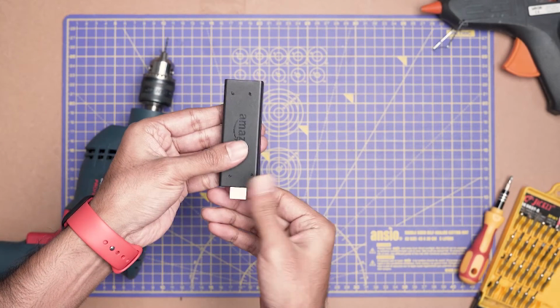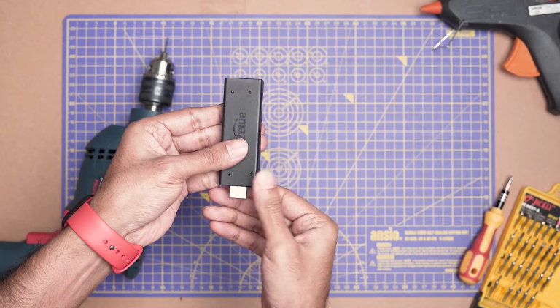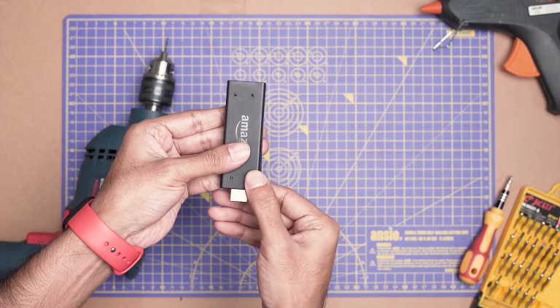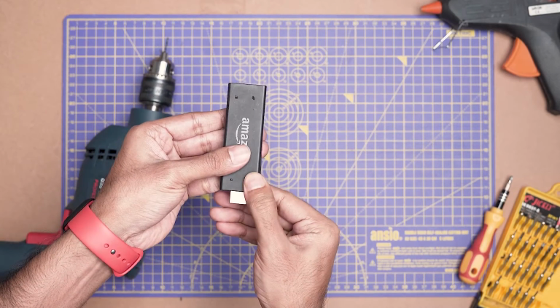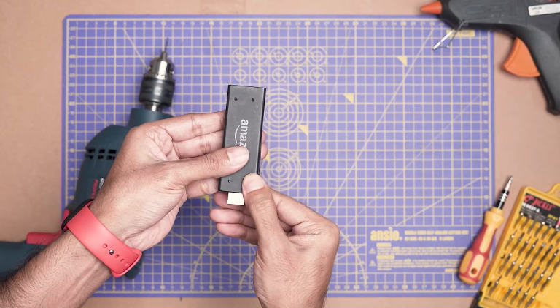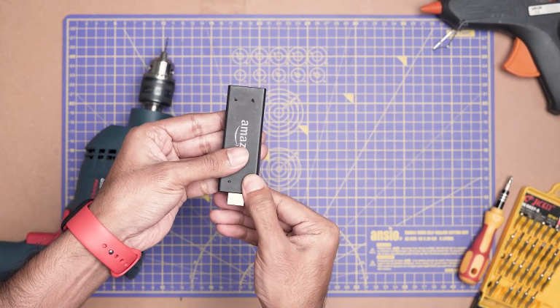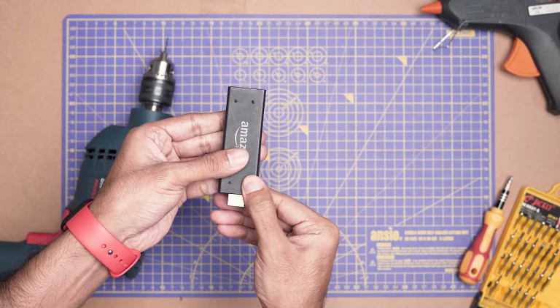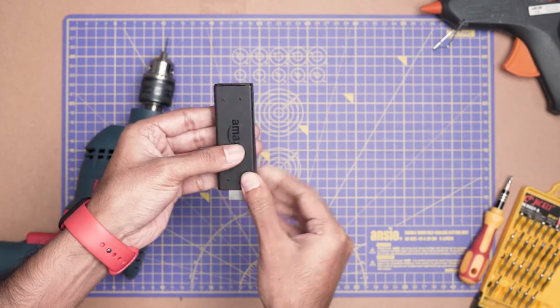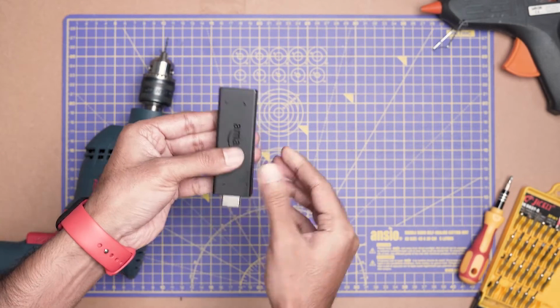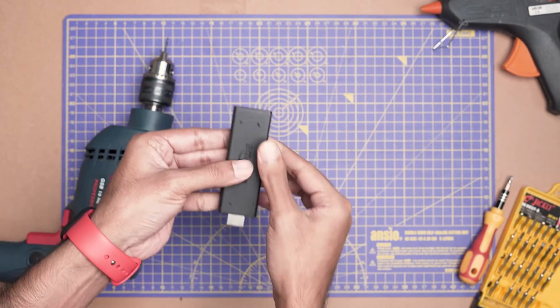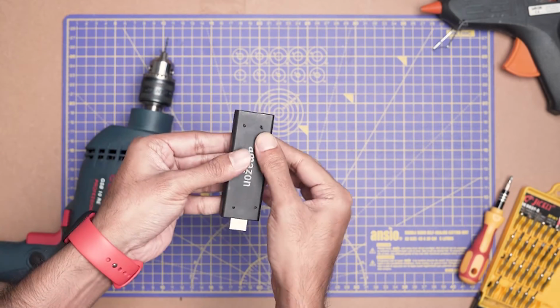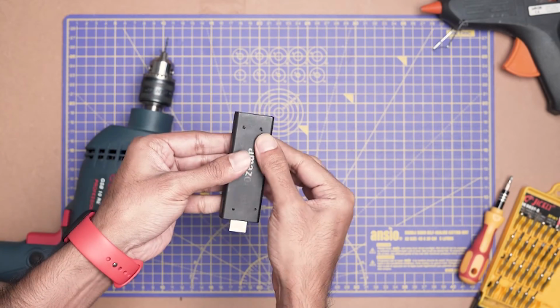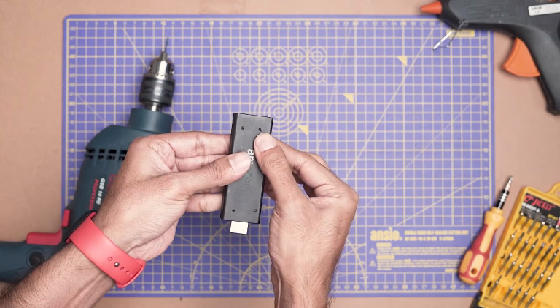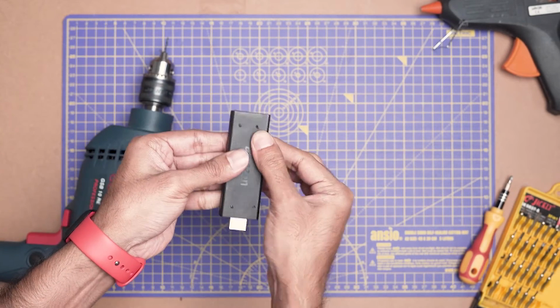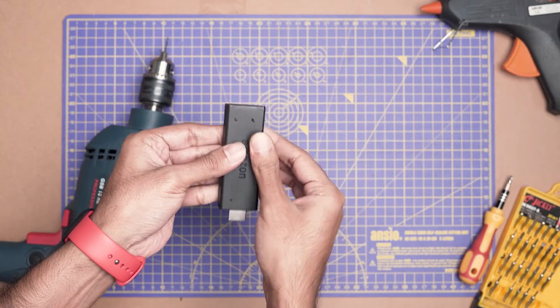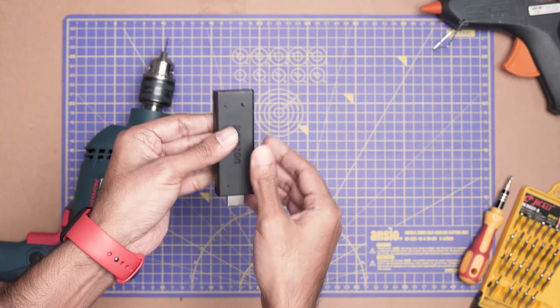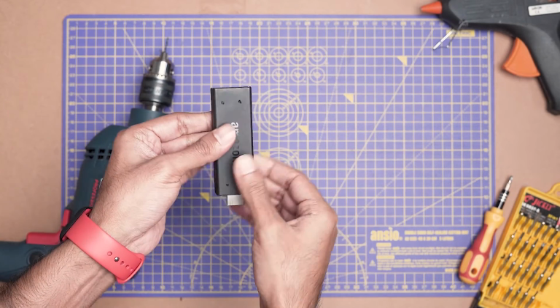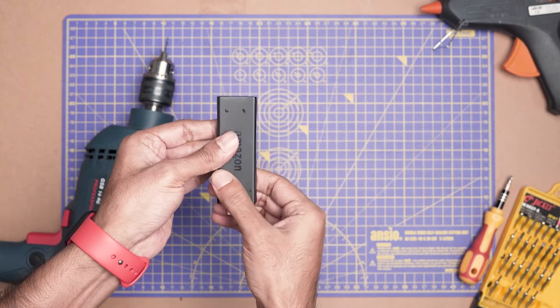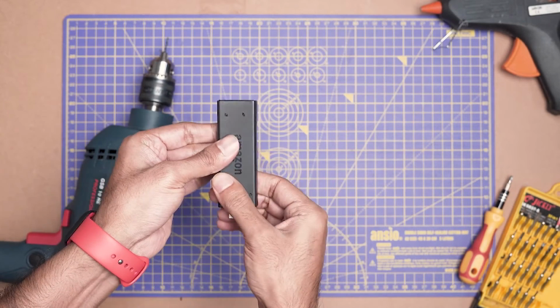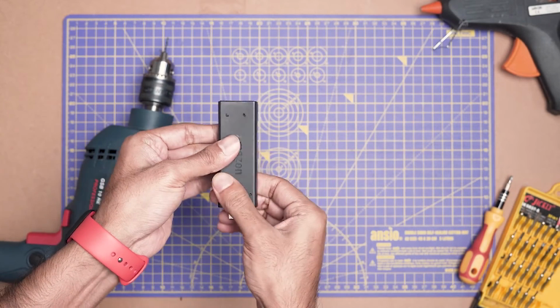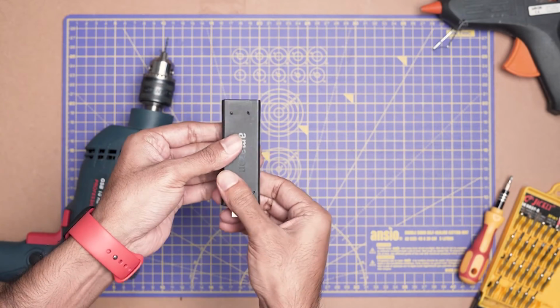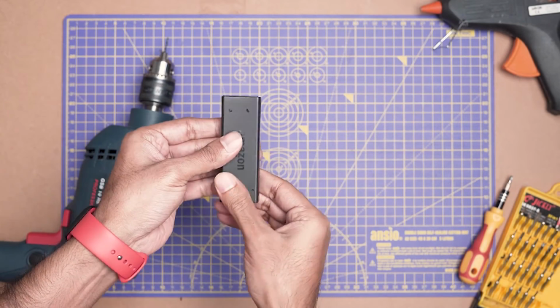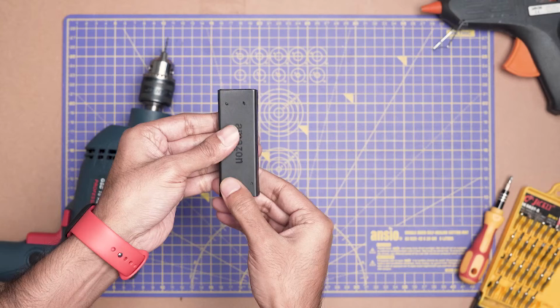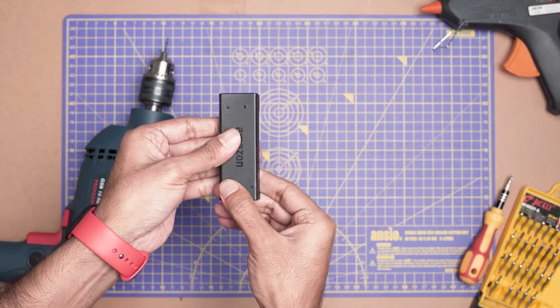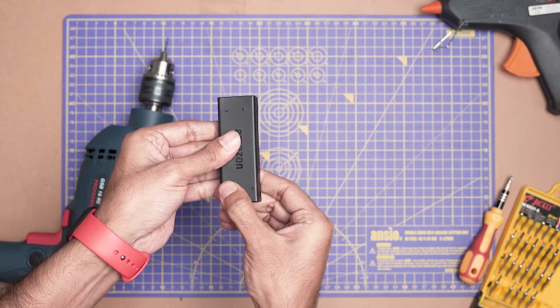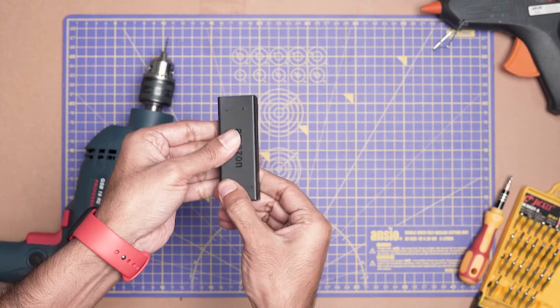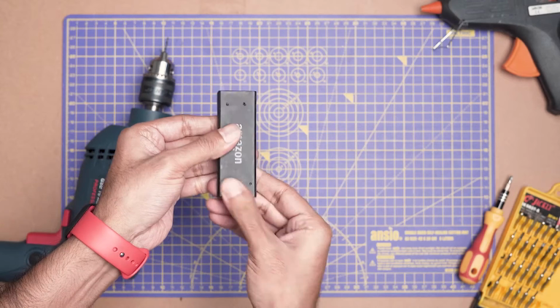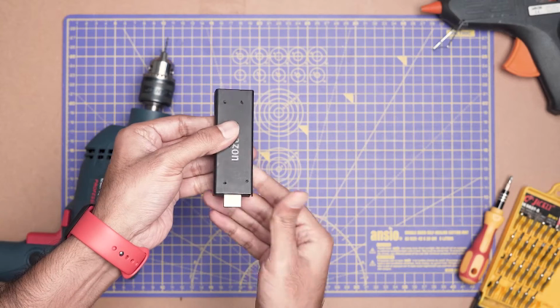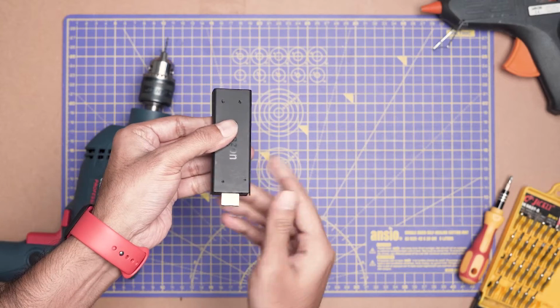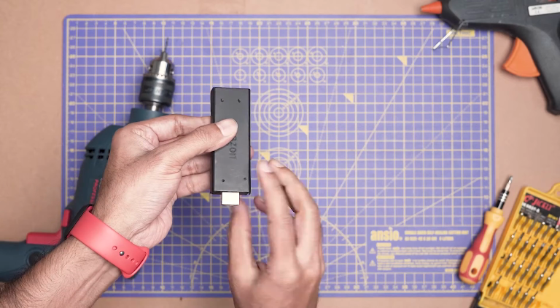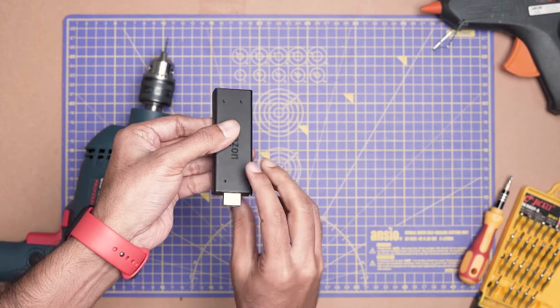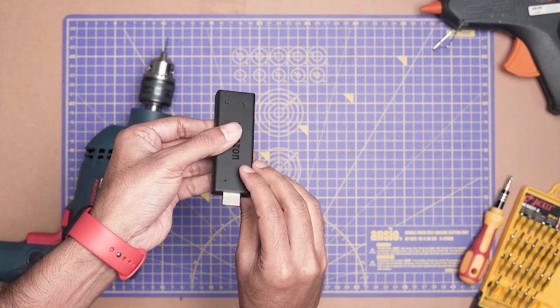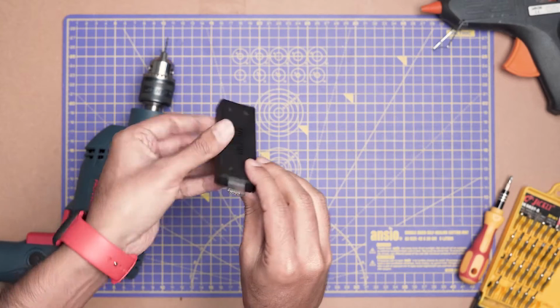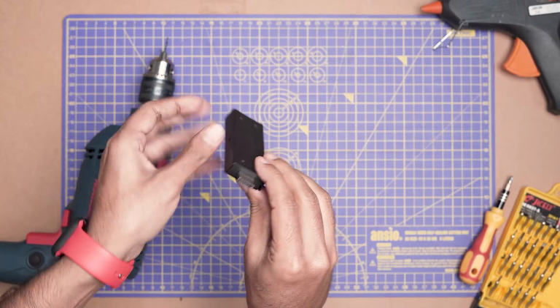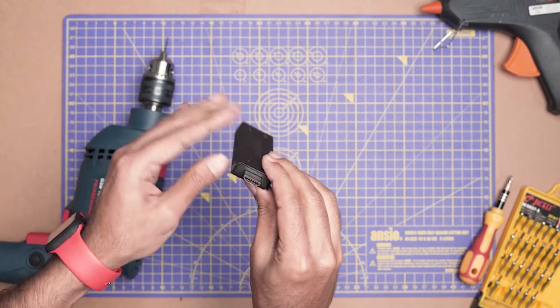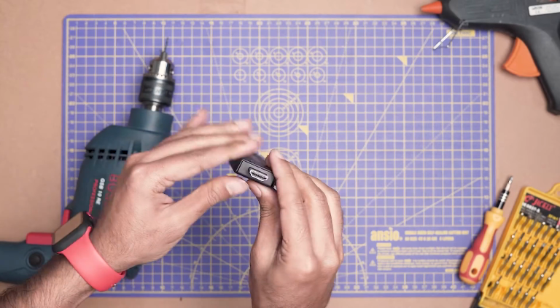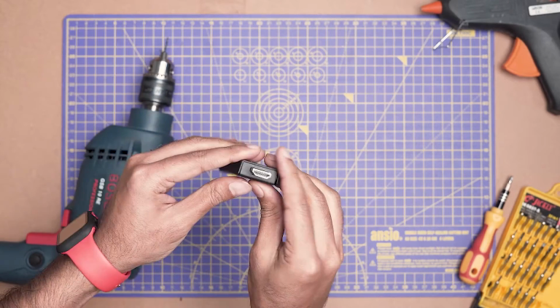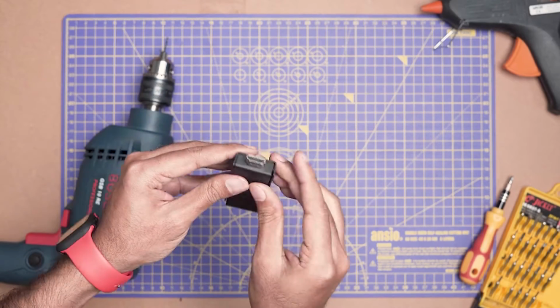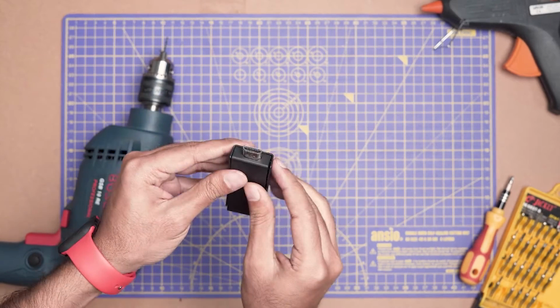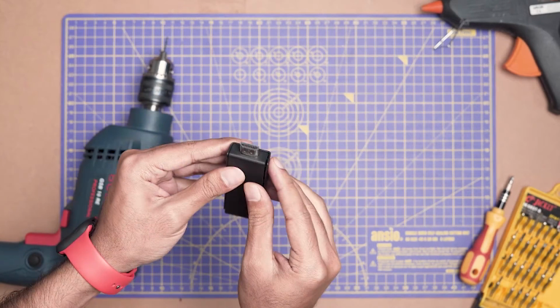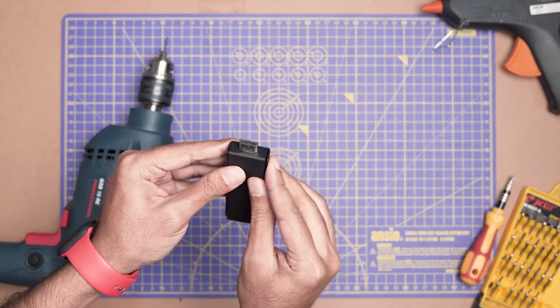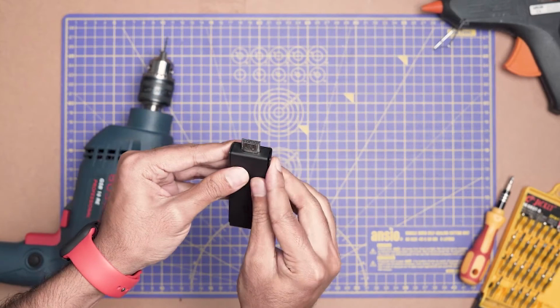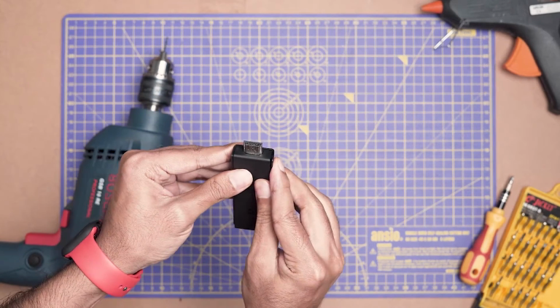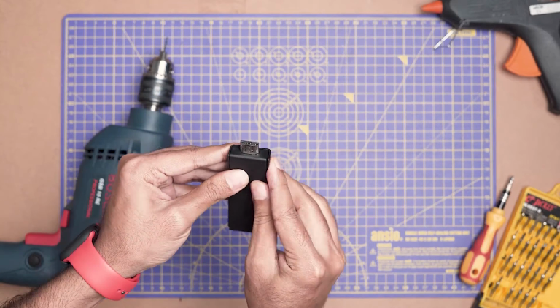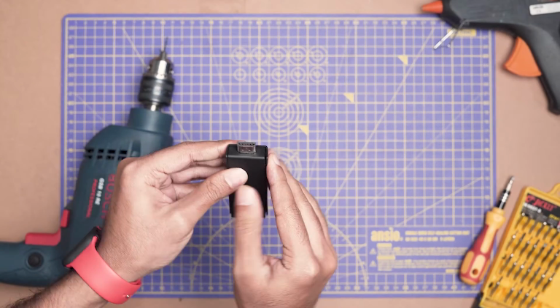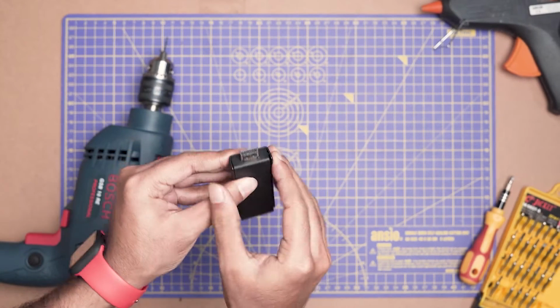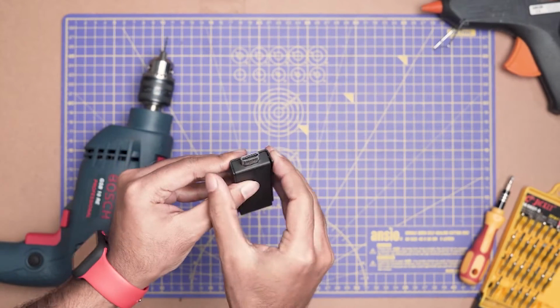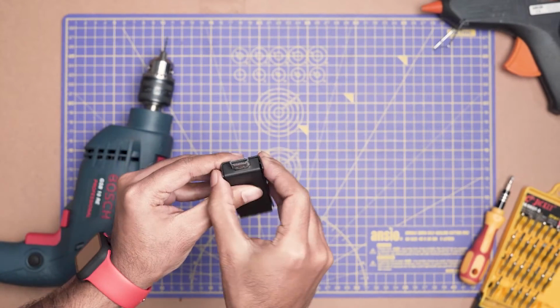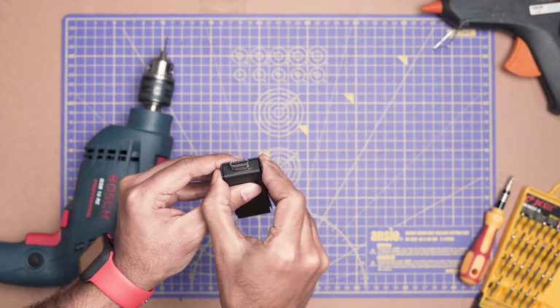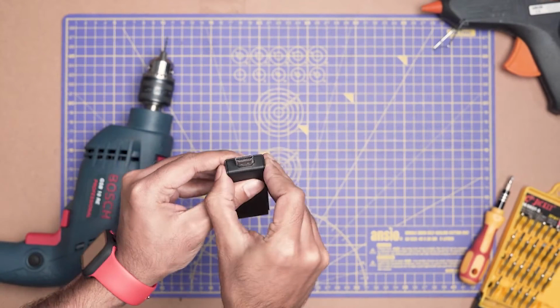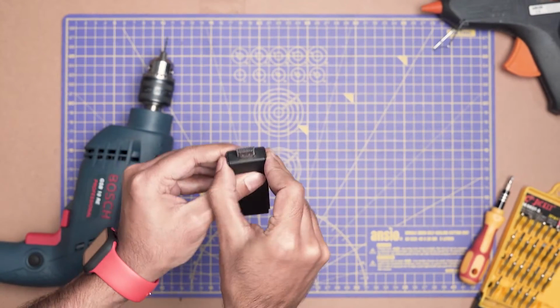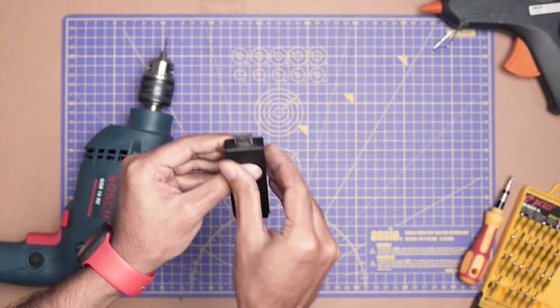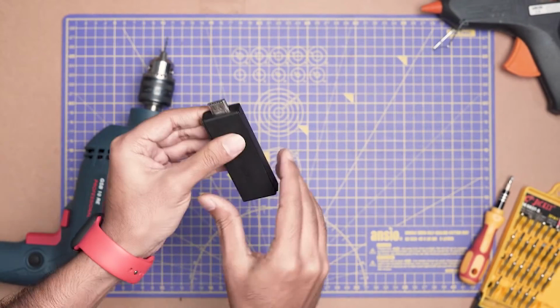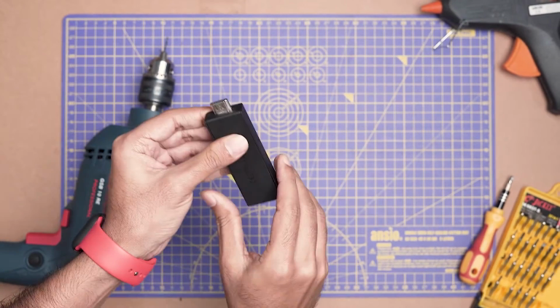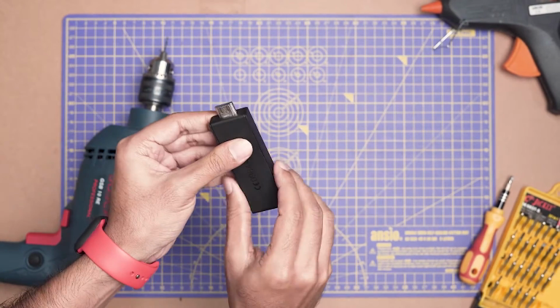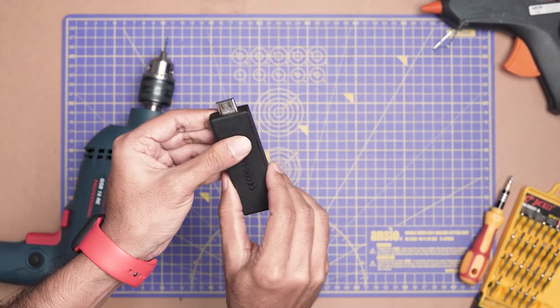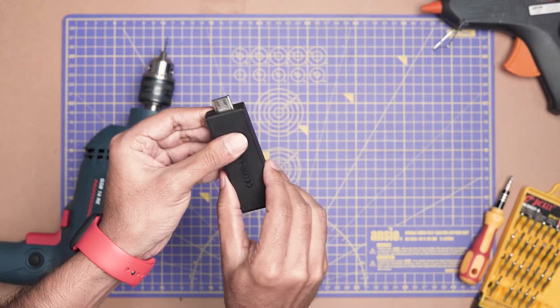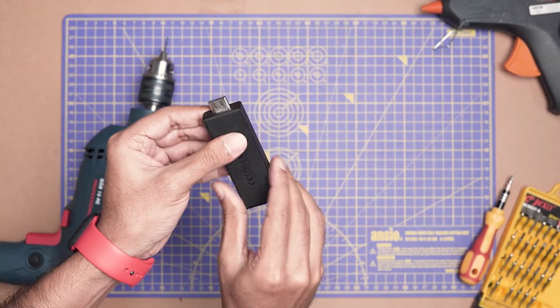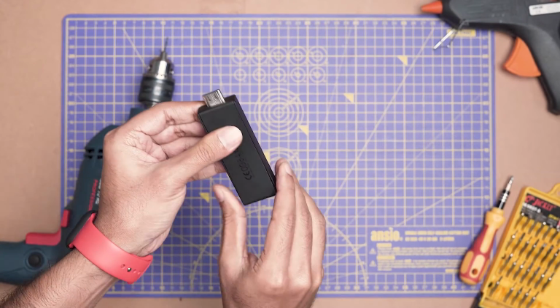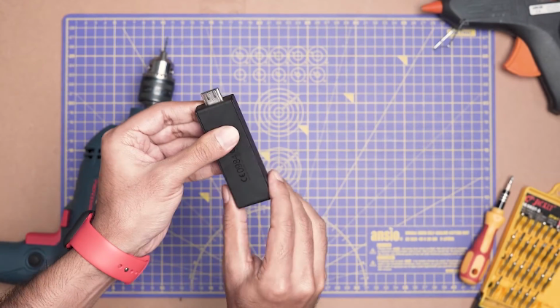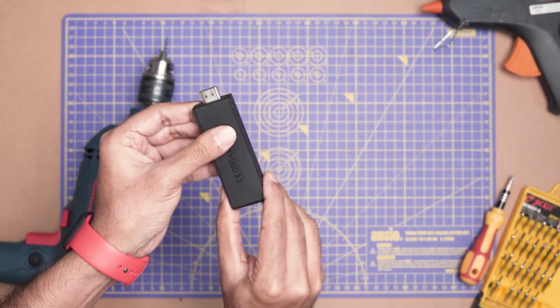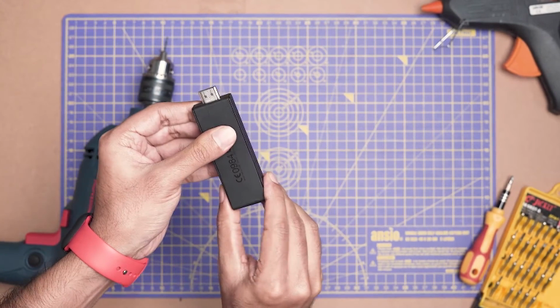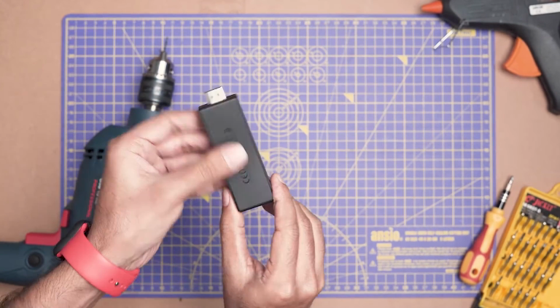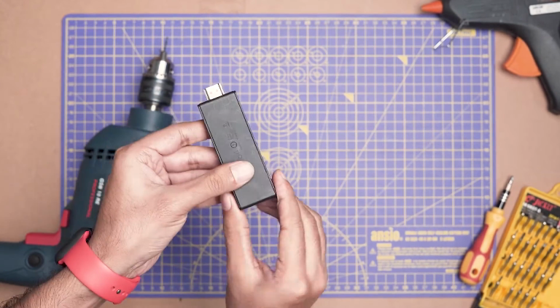There are several people who've tried this on Reddit, and adding ventilation usually stops the Fire TV Stick from overheating. So if you're keen on that, check that out.